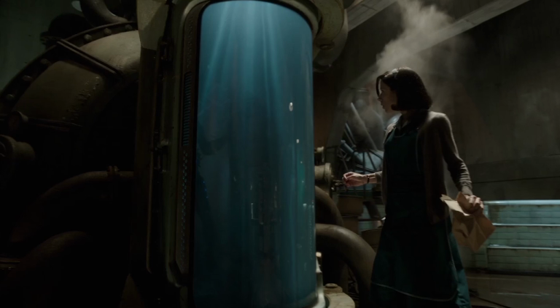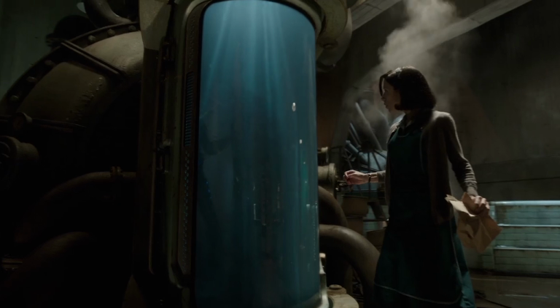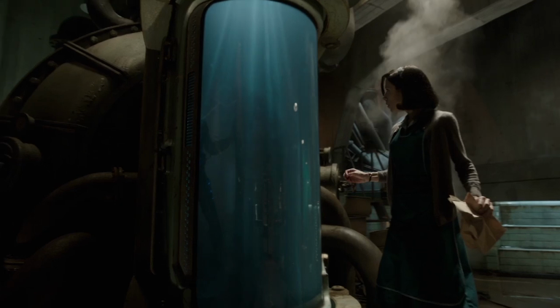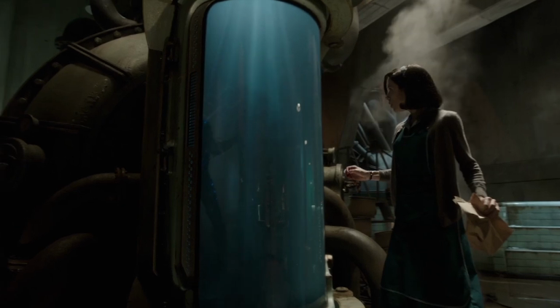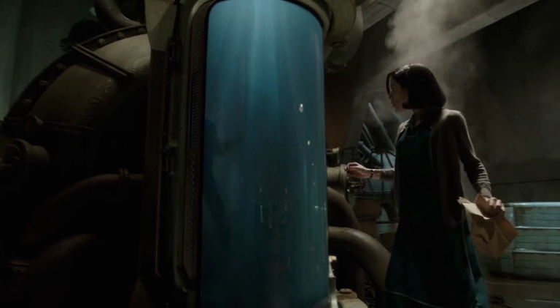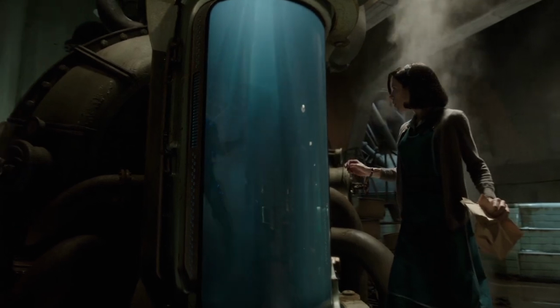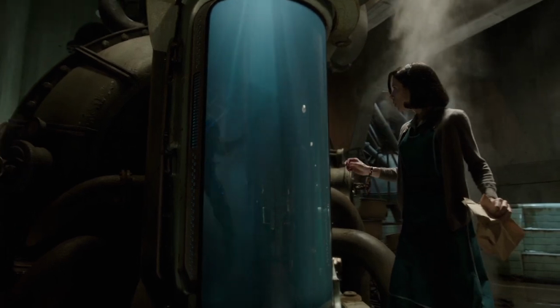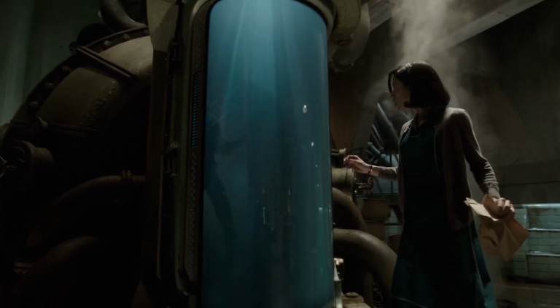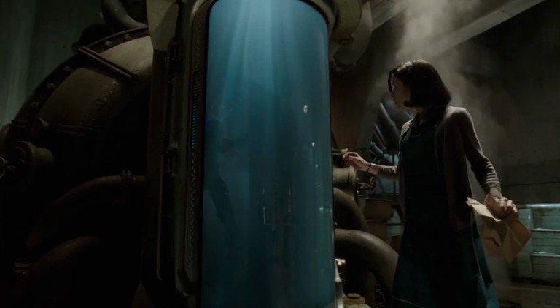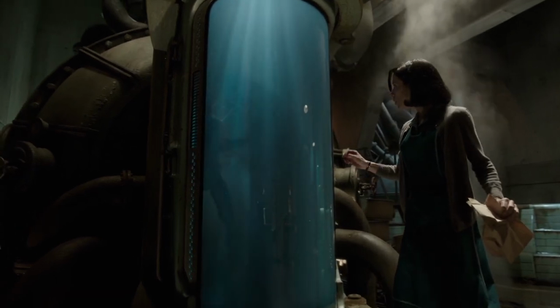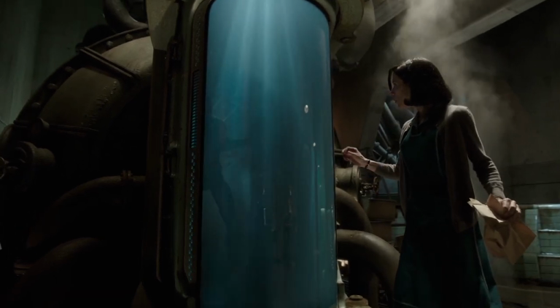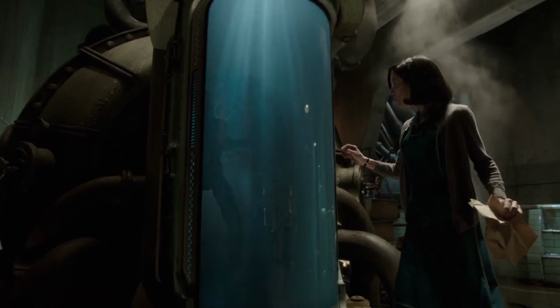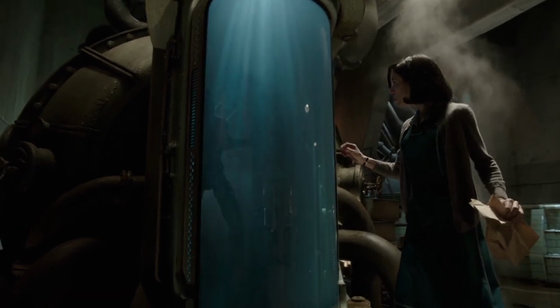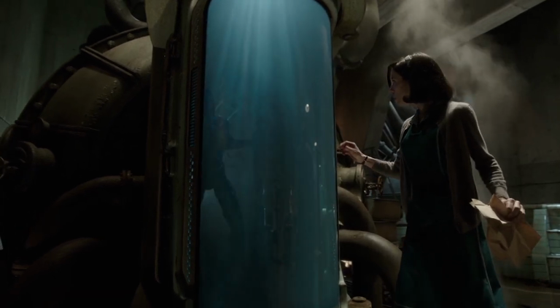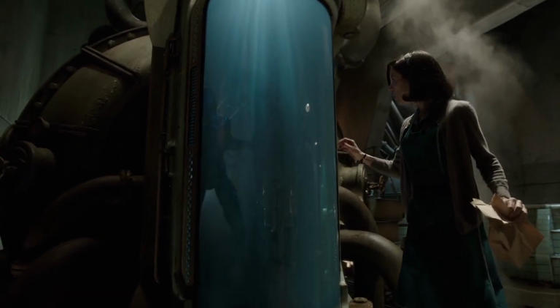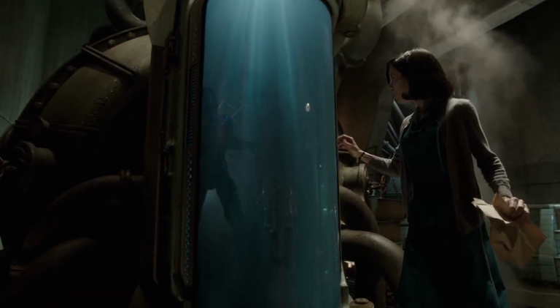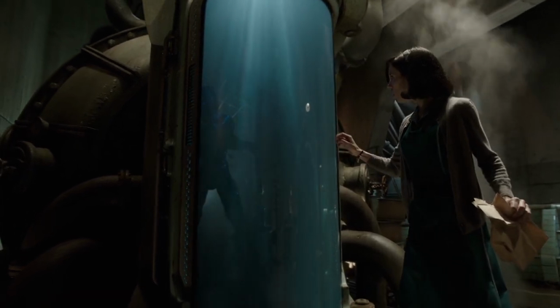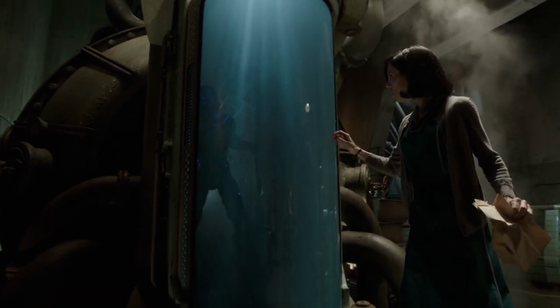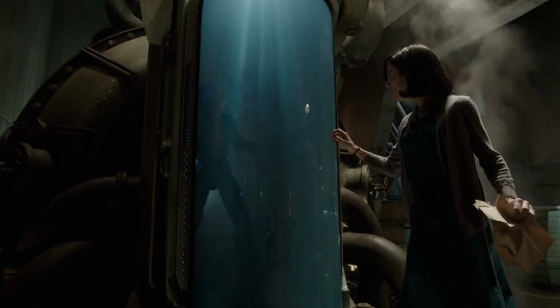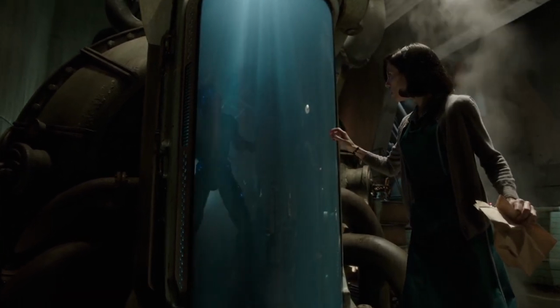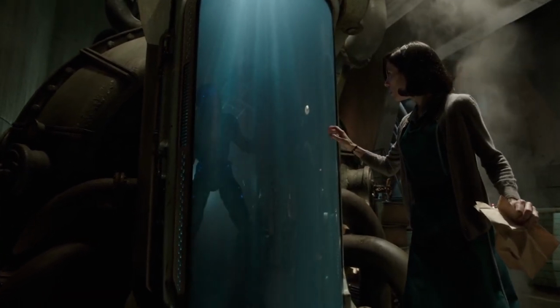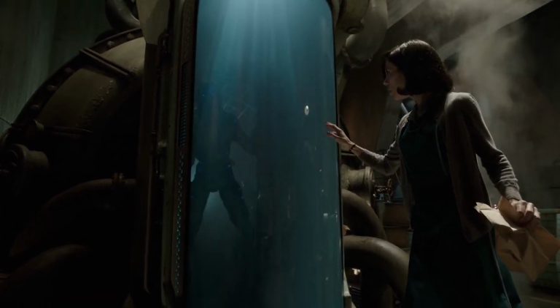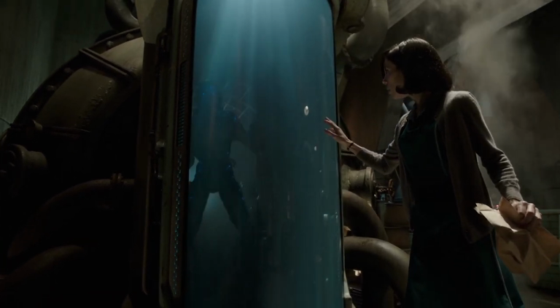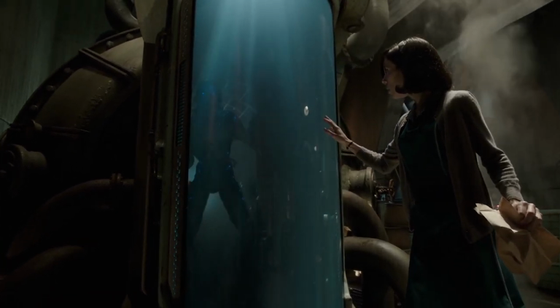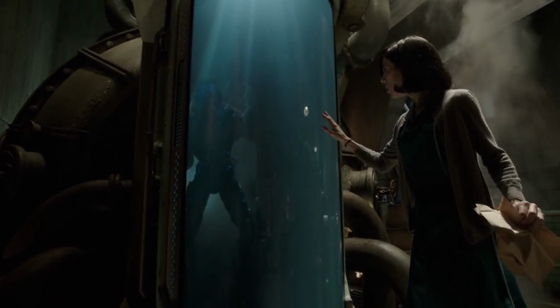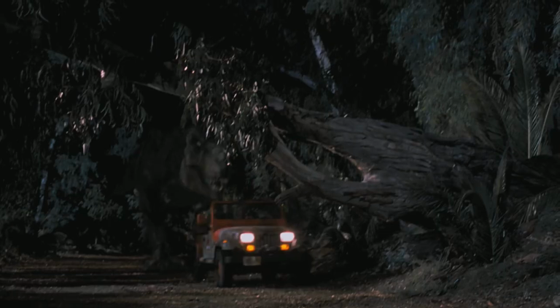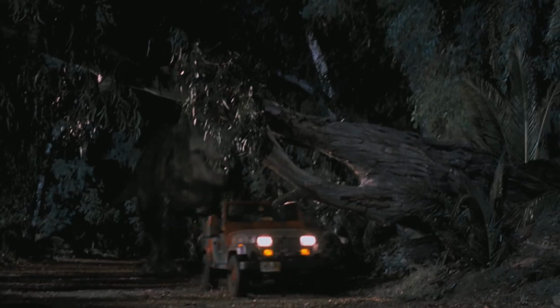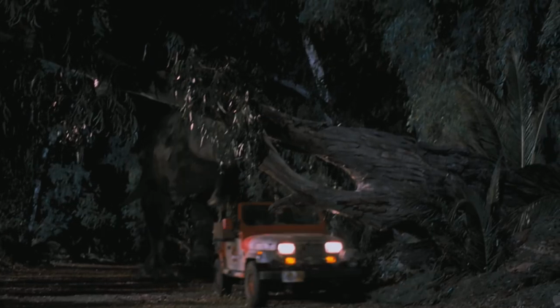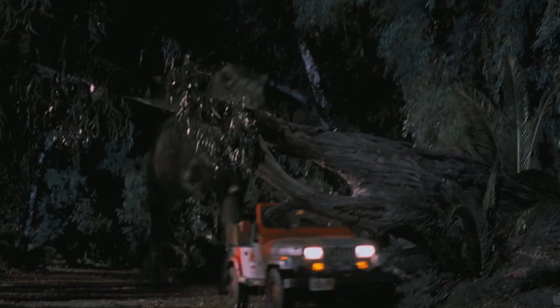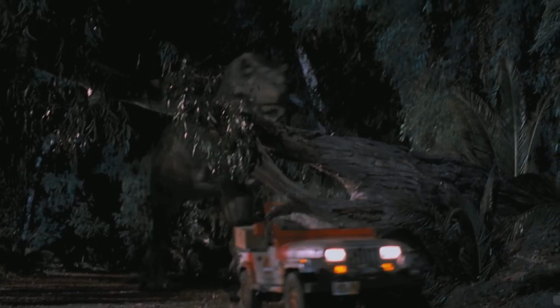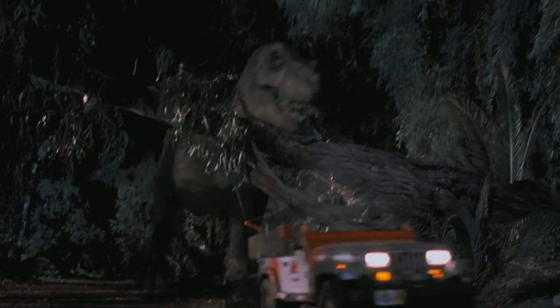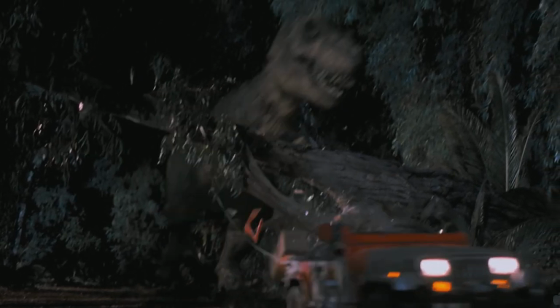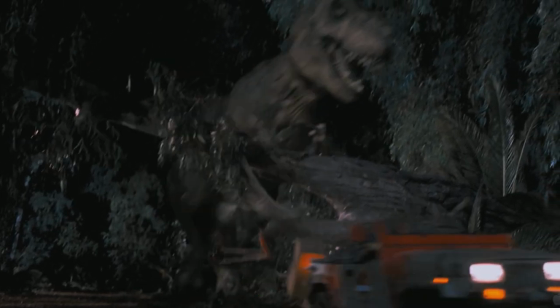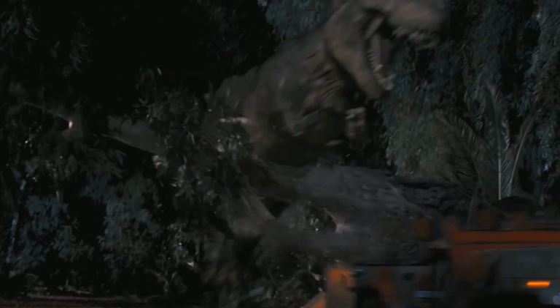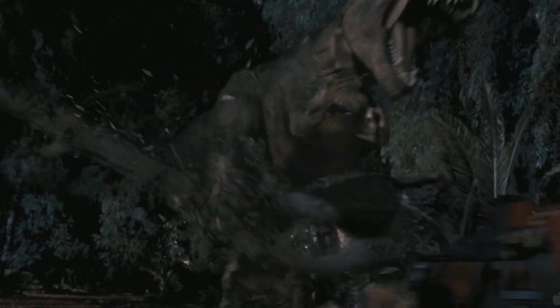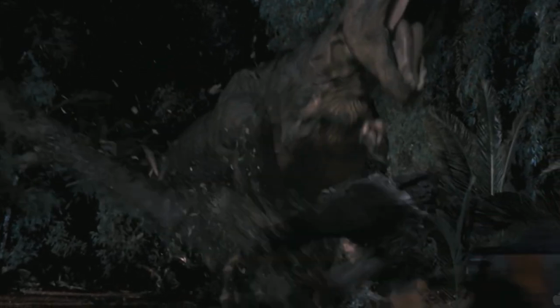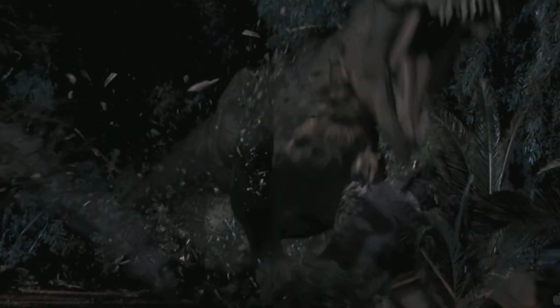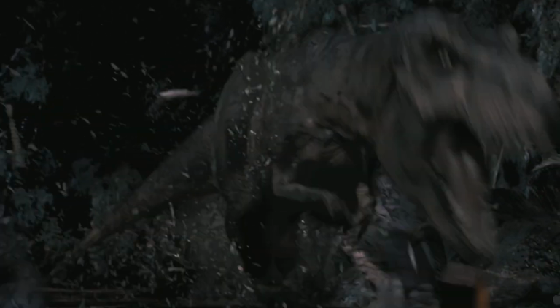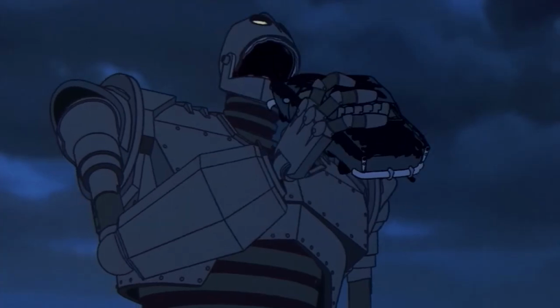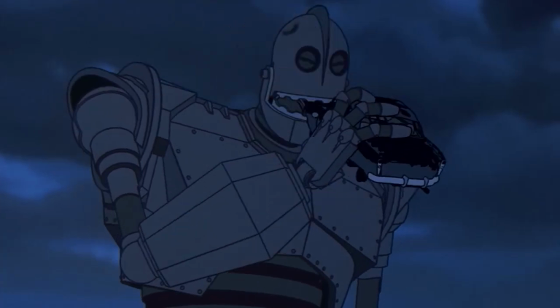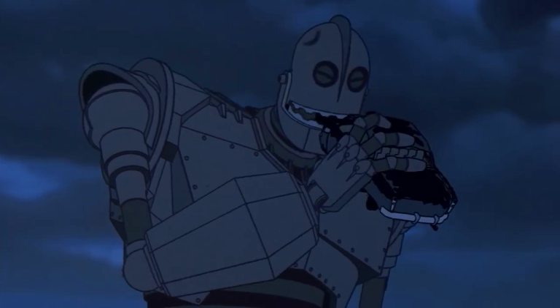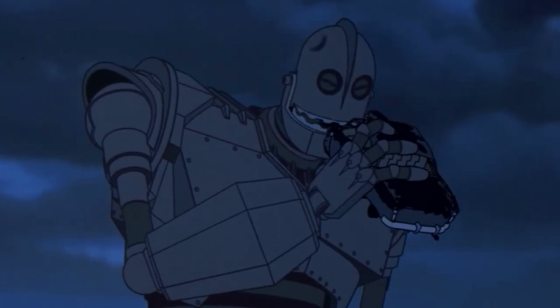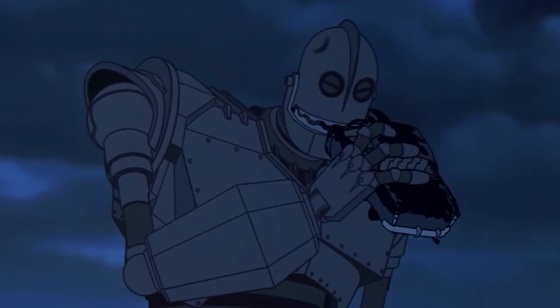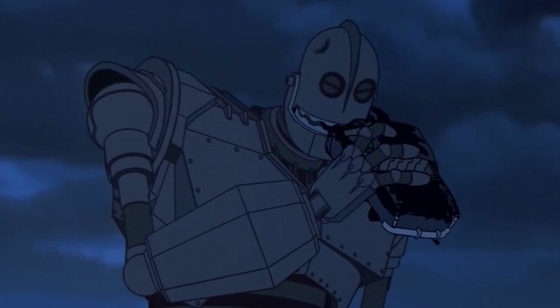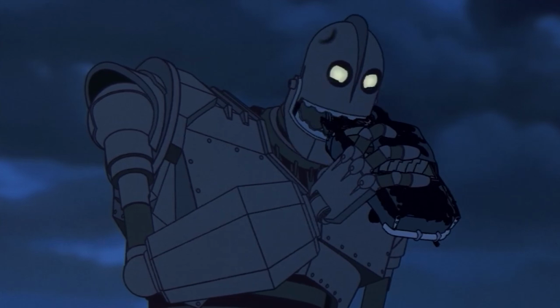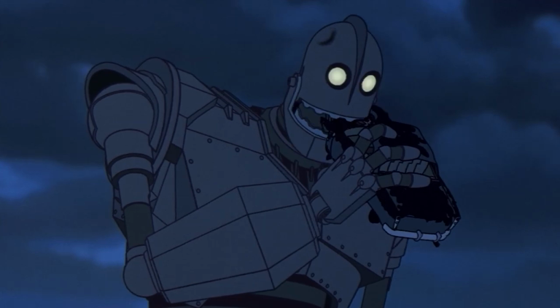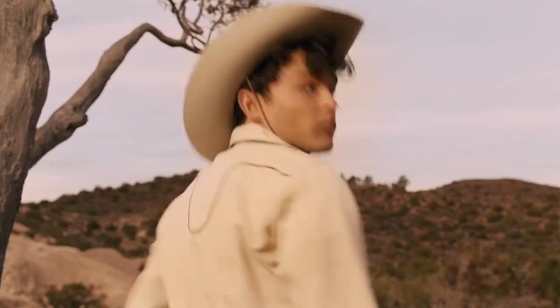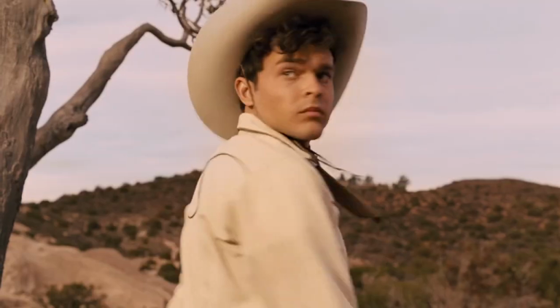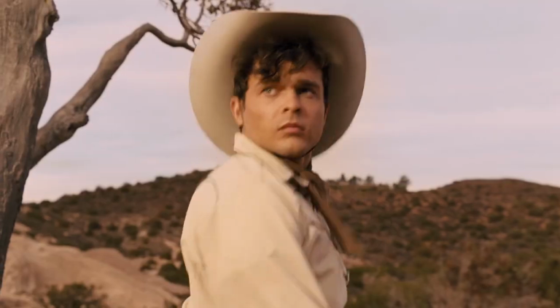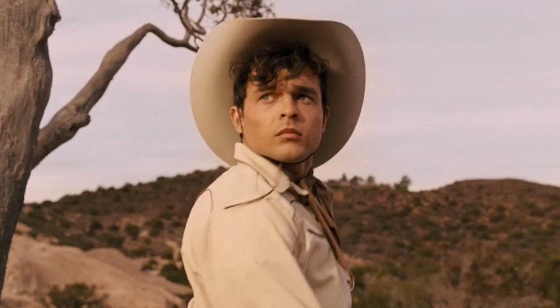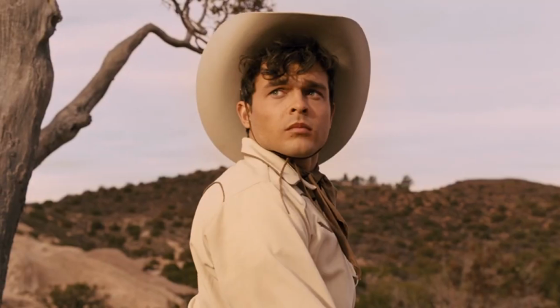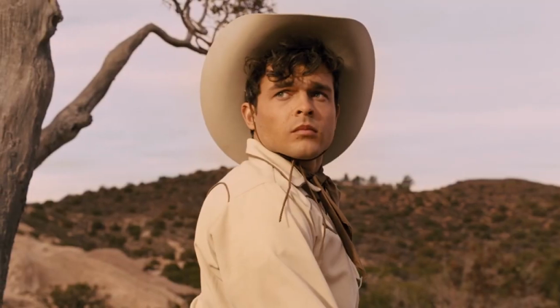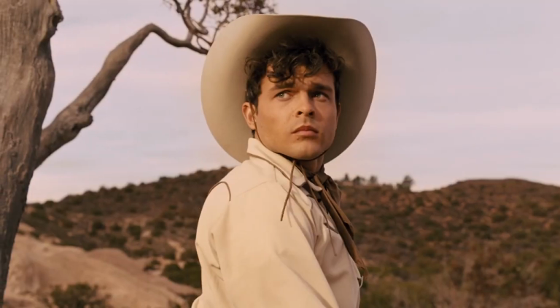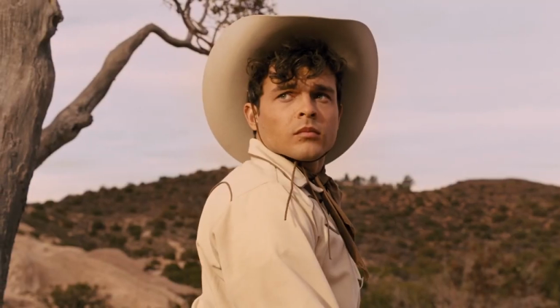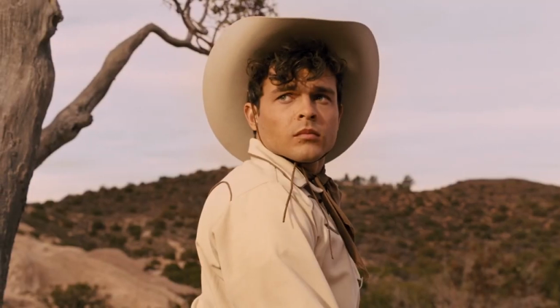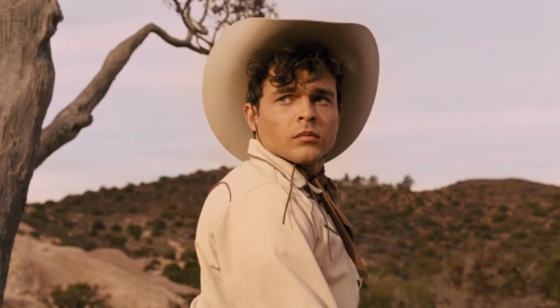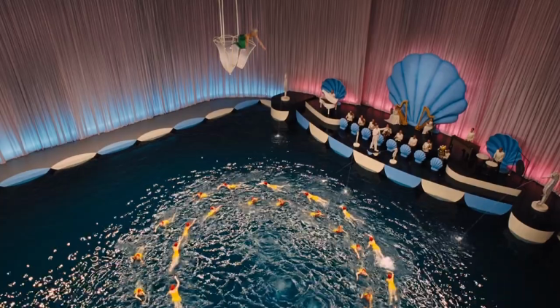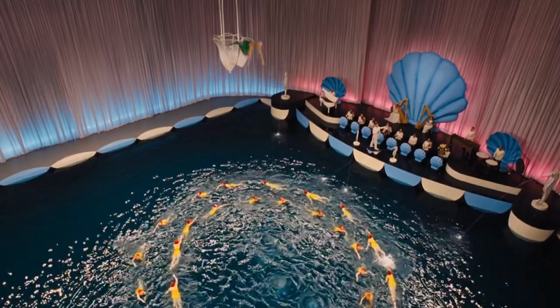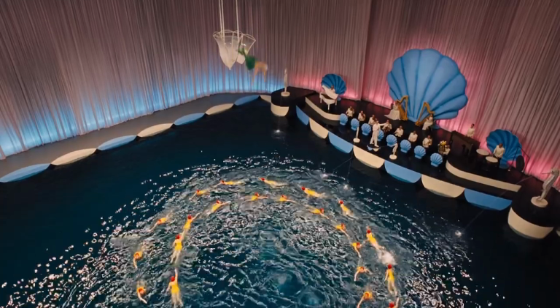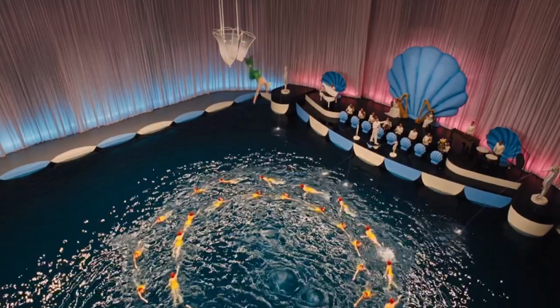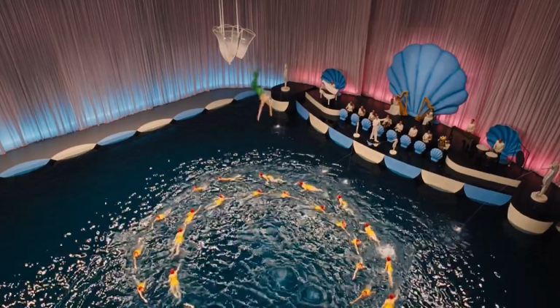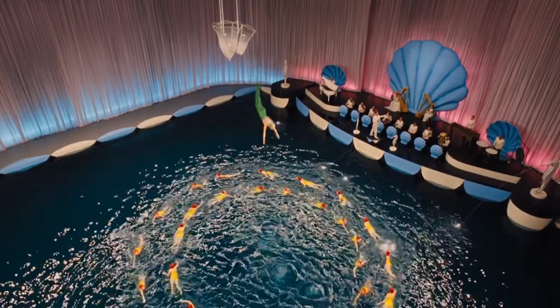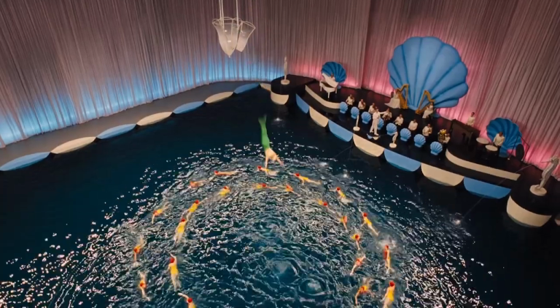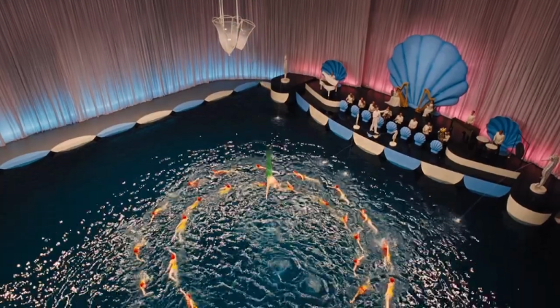A lot of decisions go into making a movie. A lot, a lot. Just an insane, impossible number of decisions.